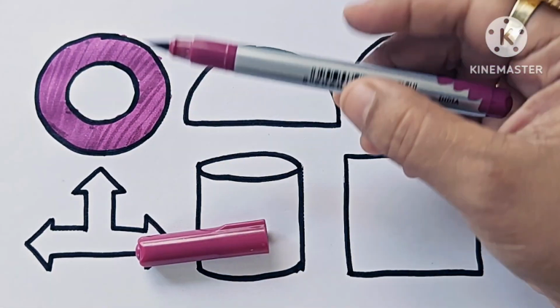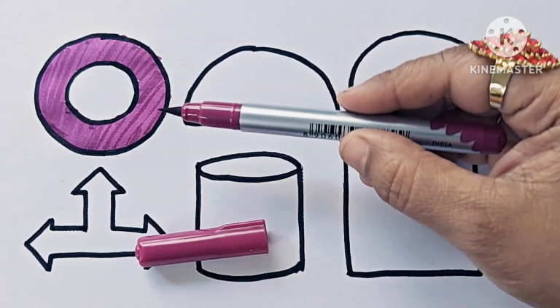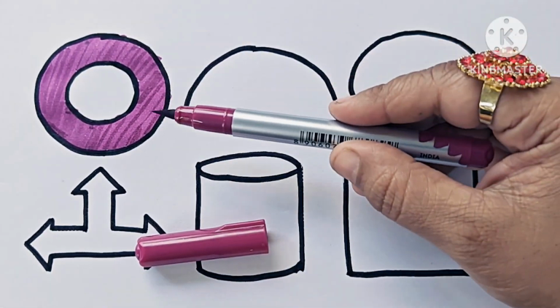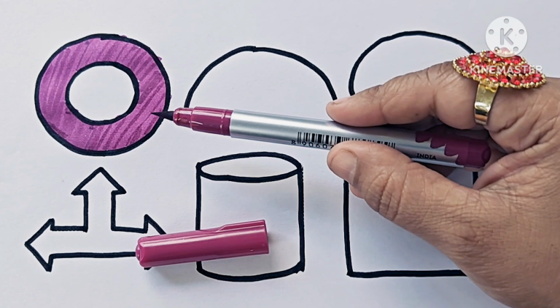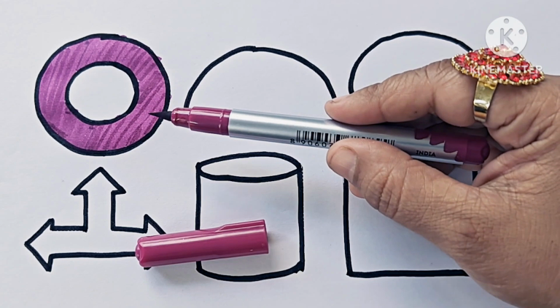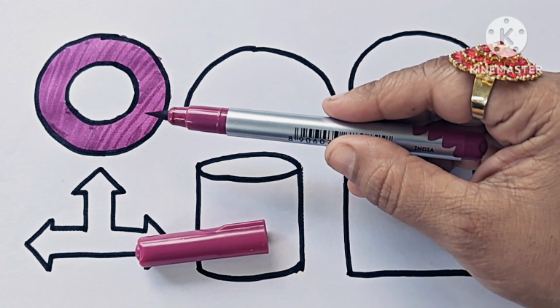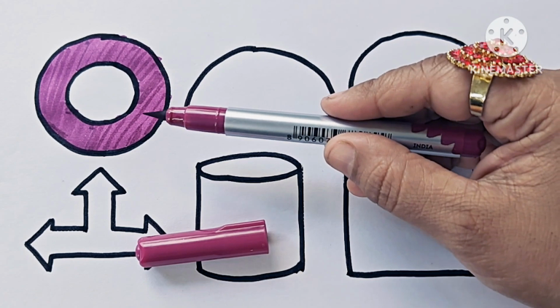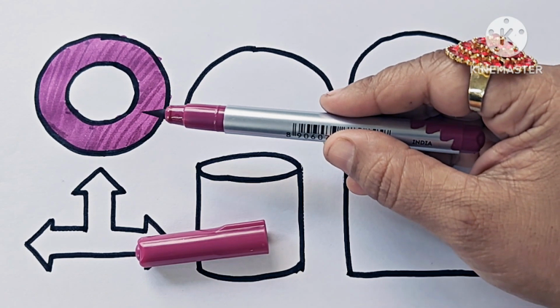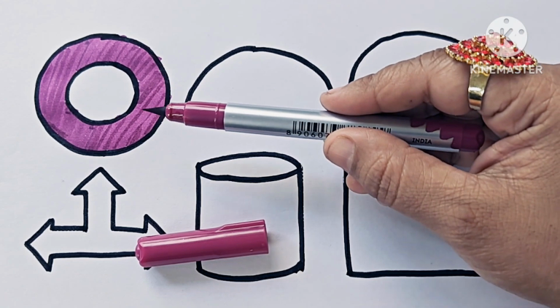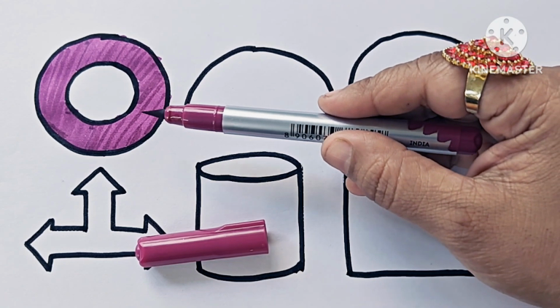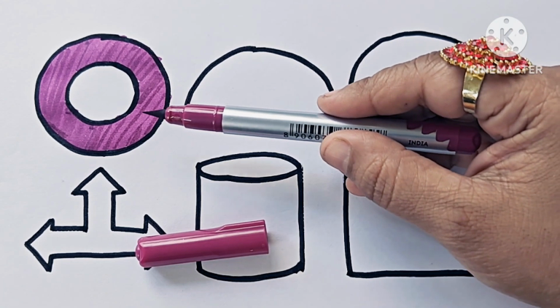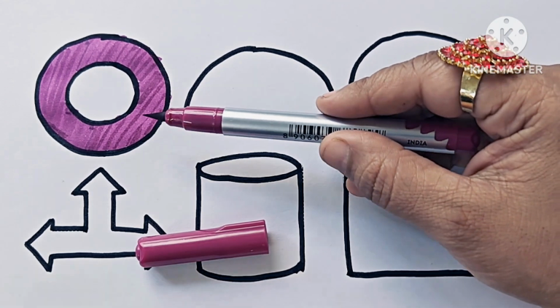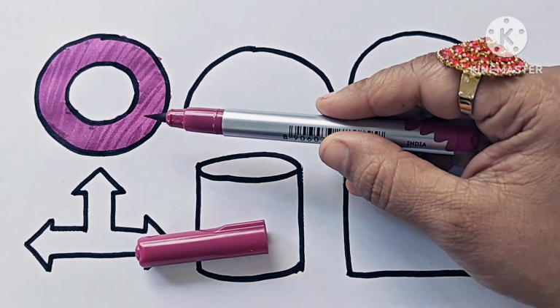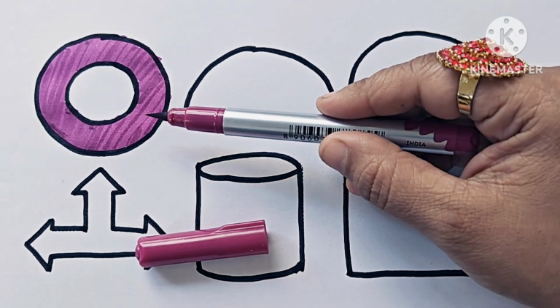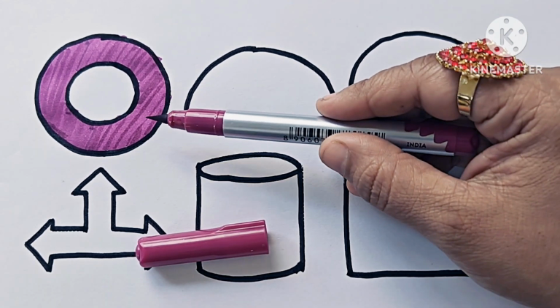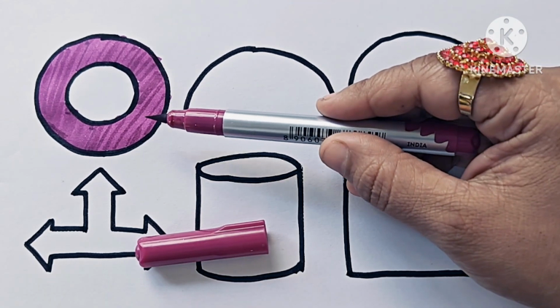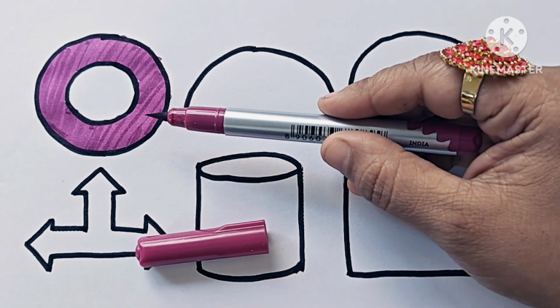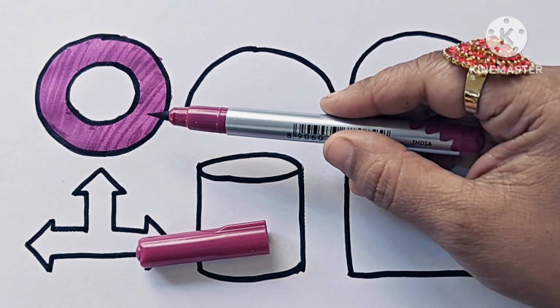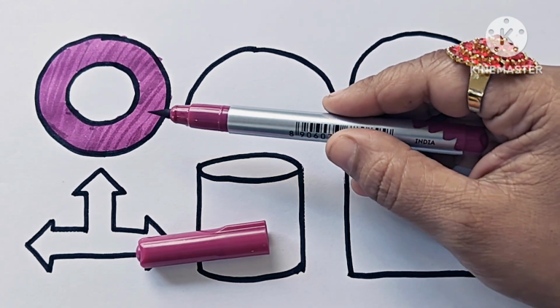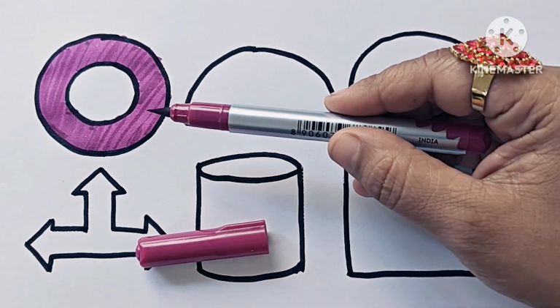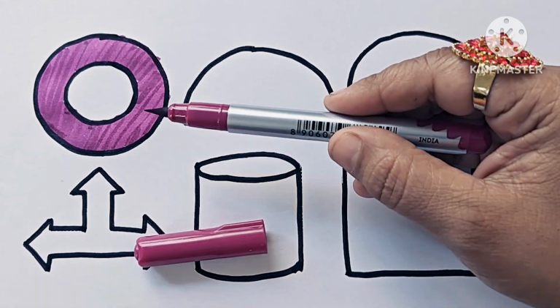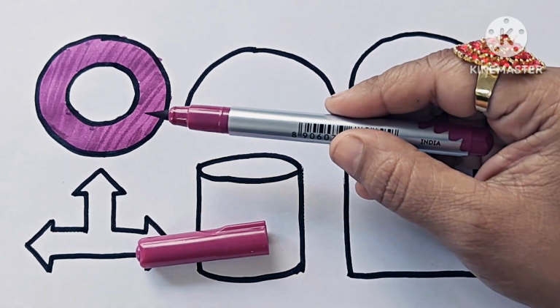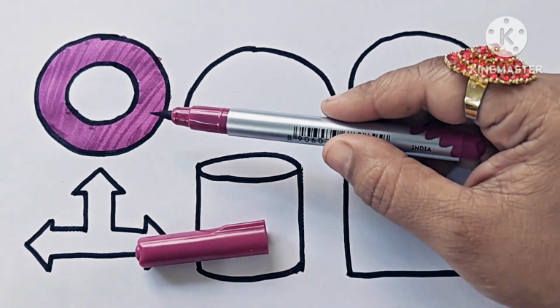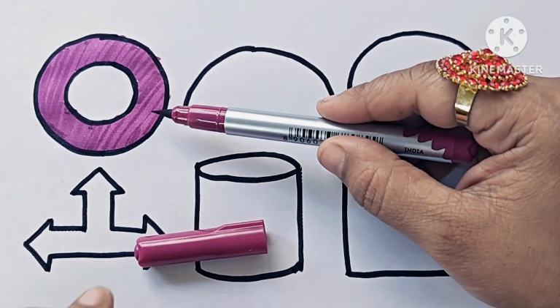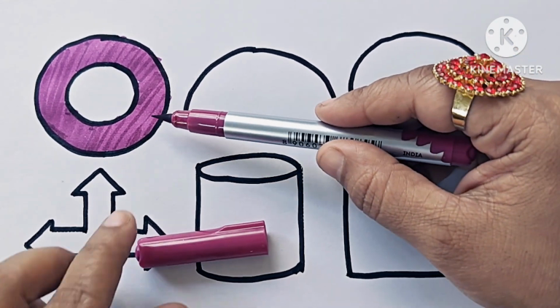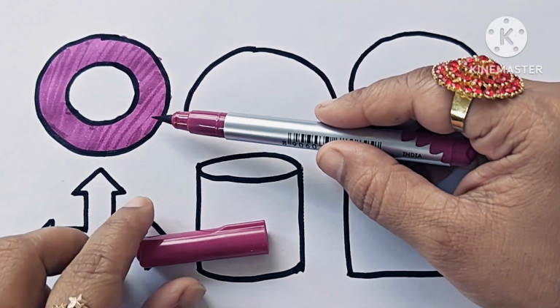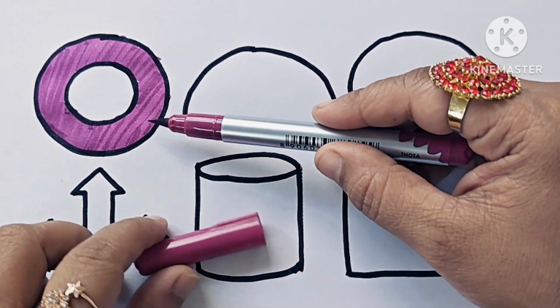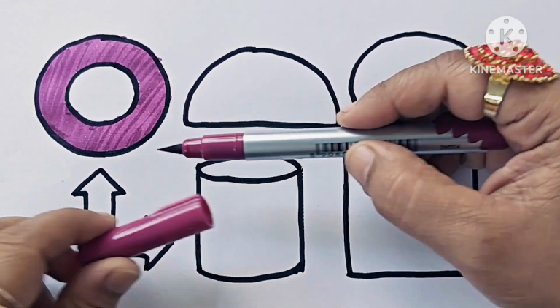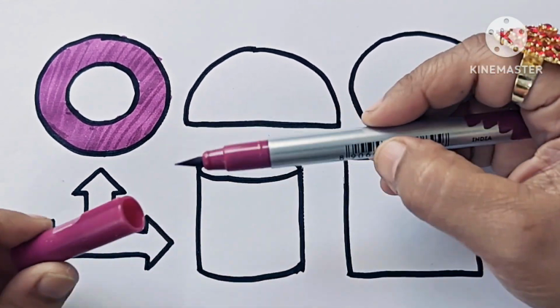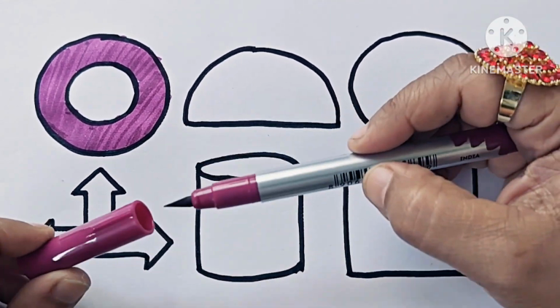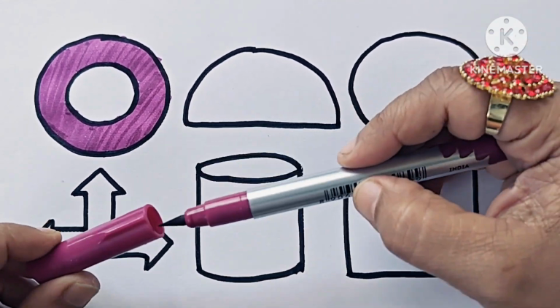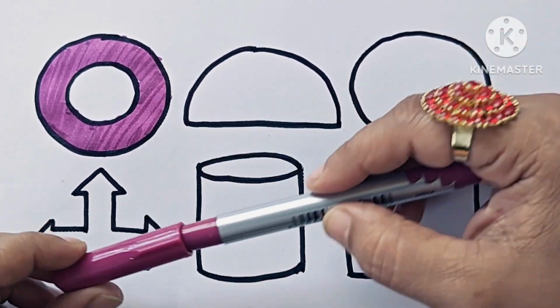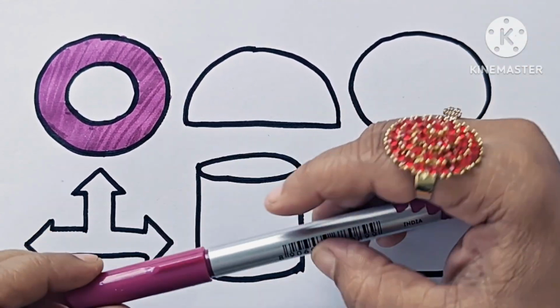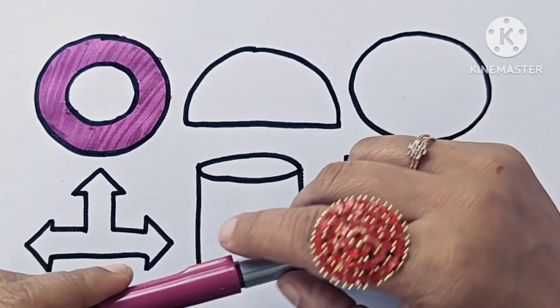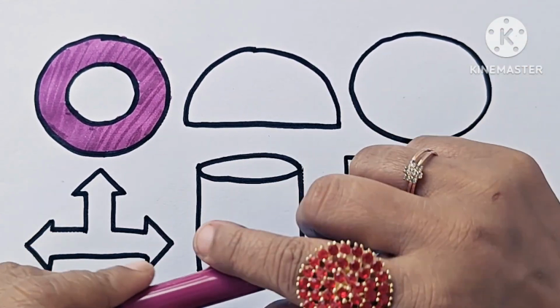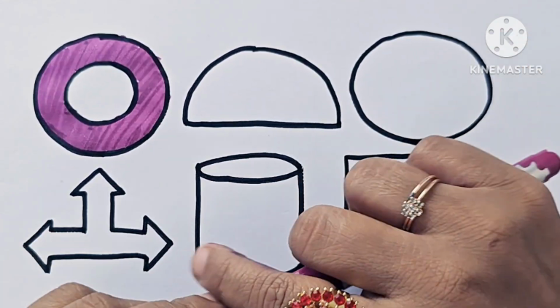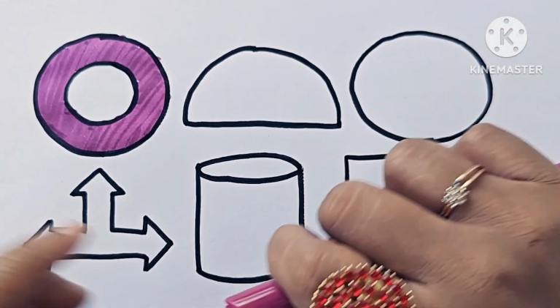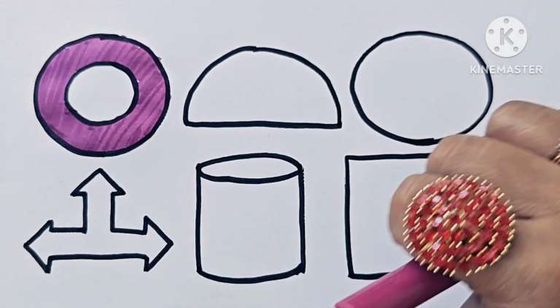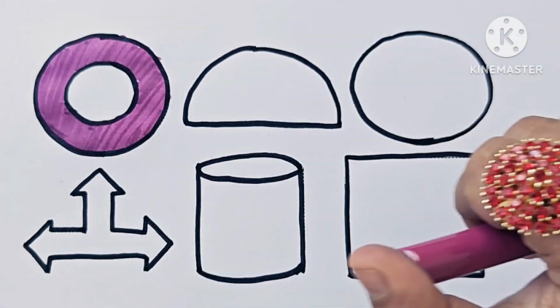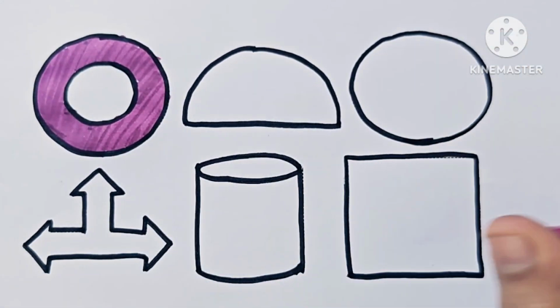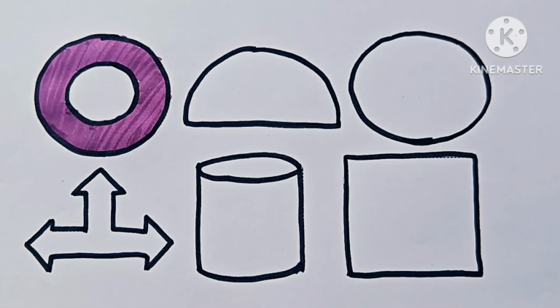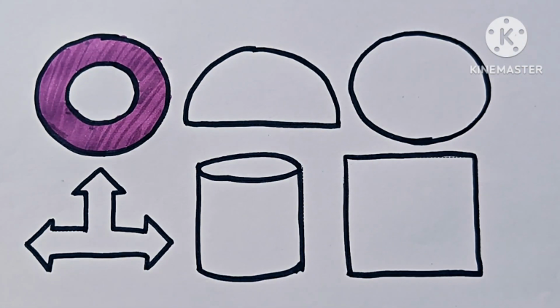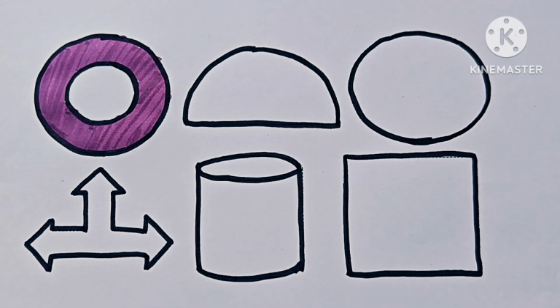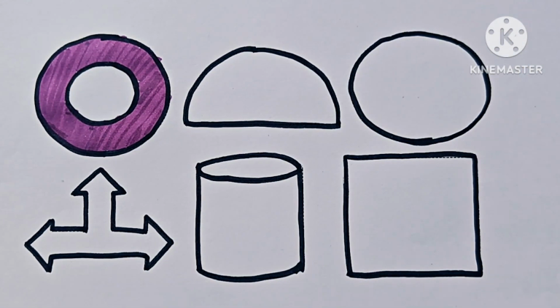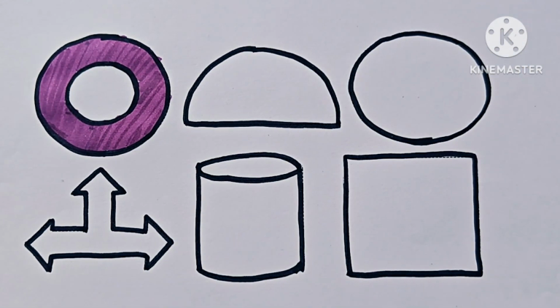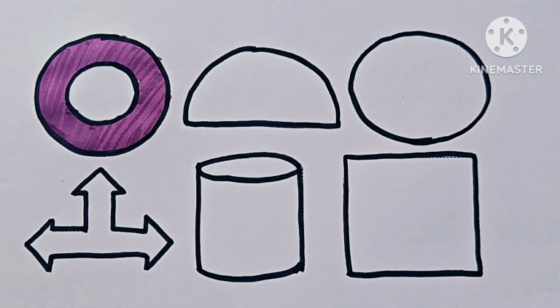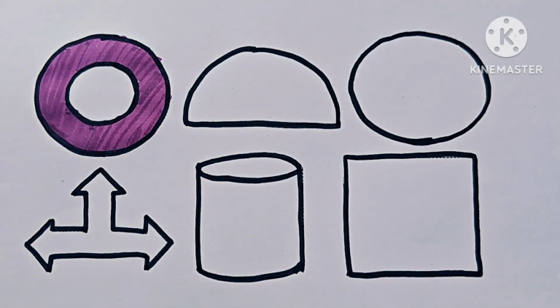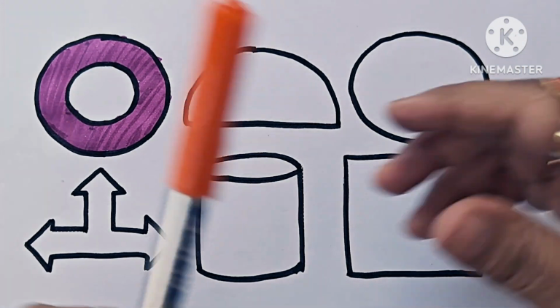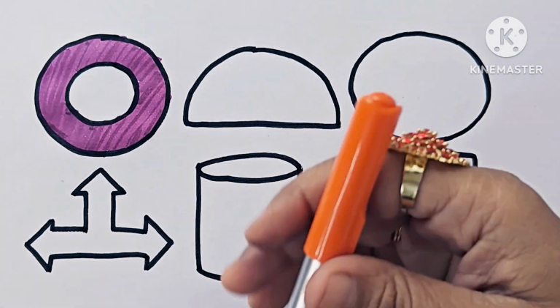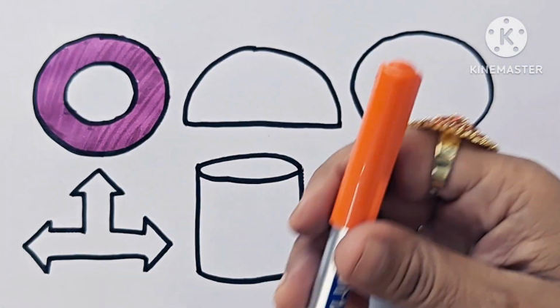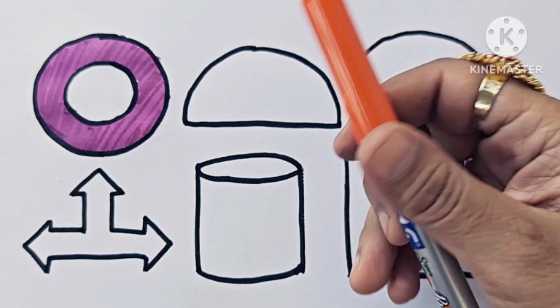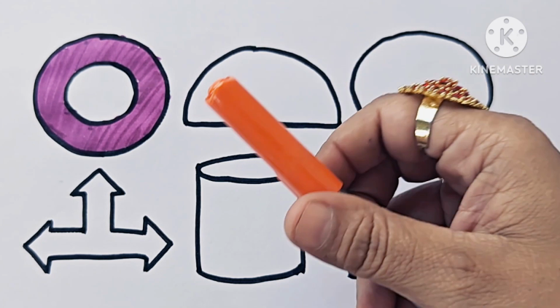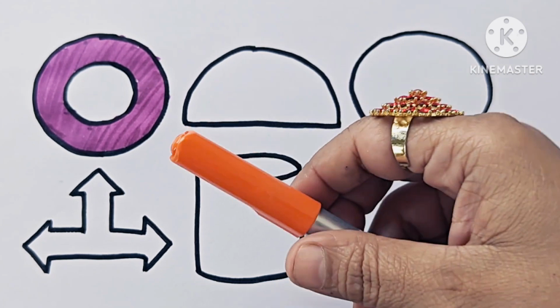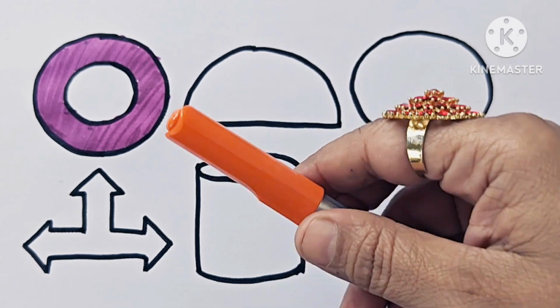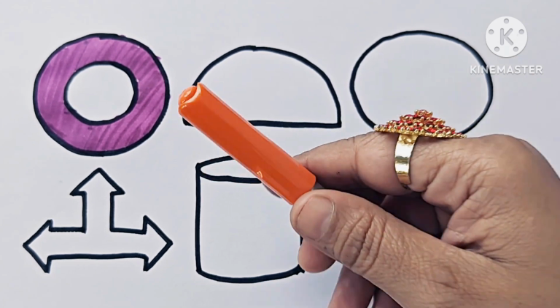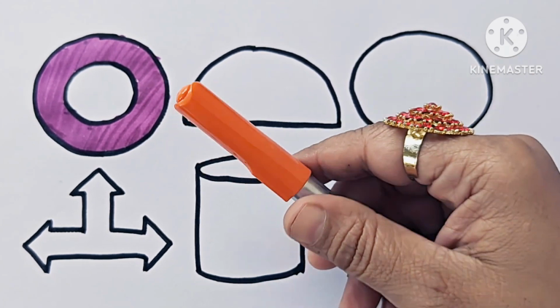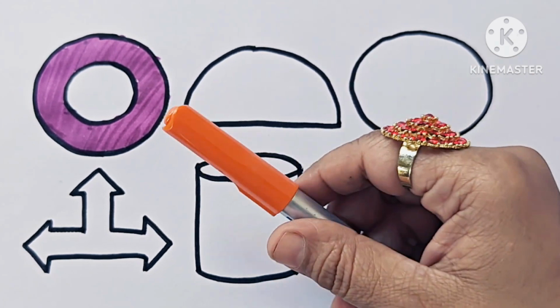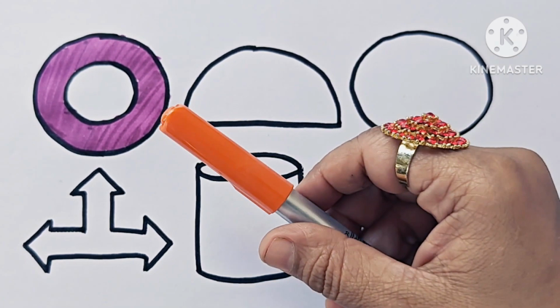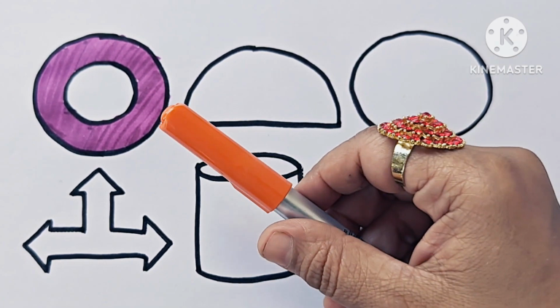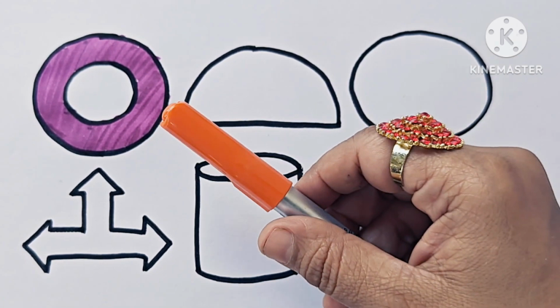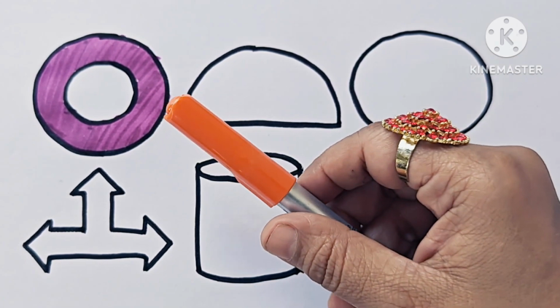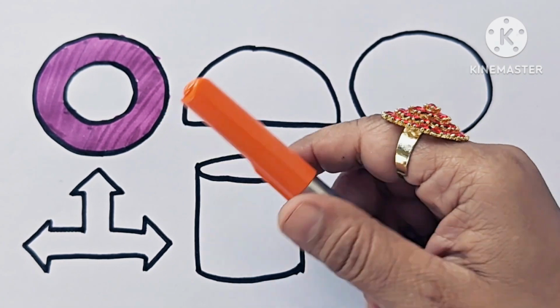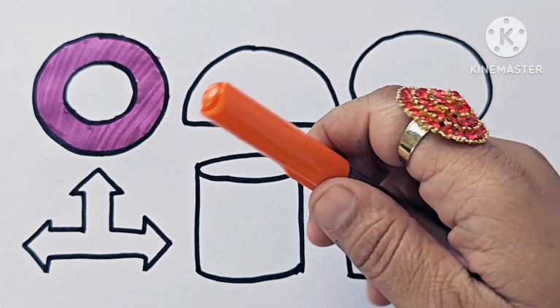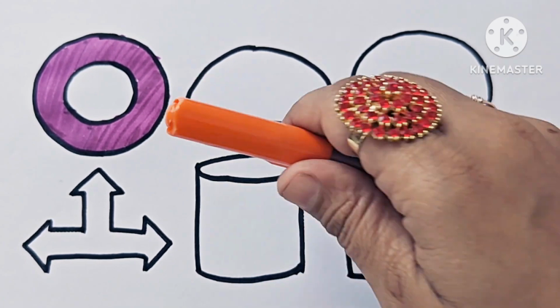This is a yellow circle. Yellow circle. Orange color.